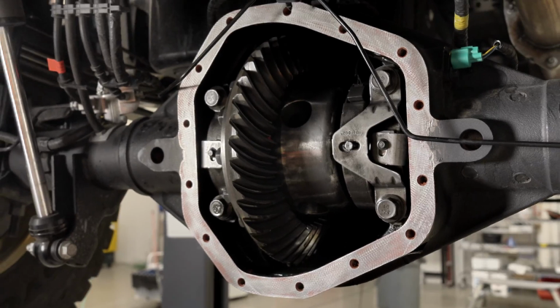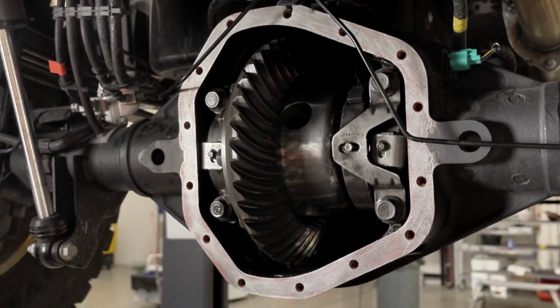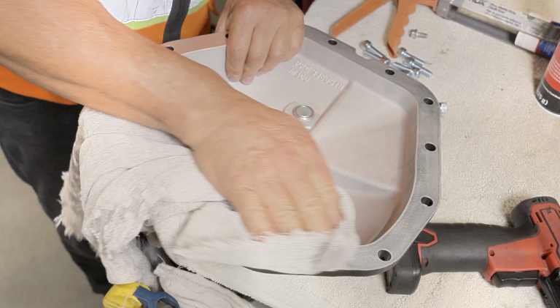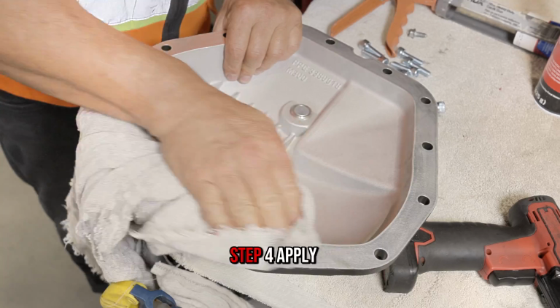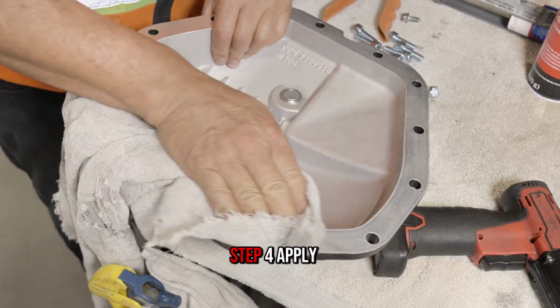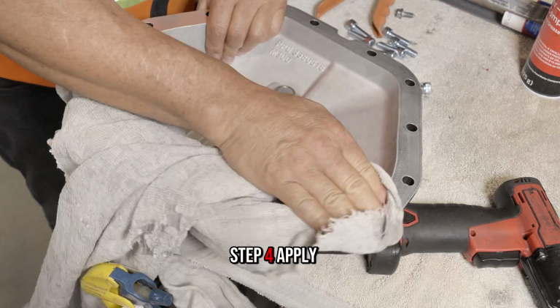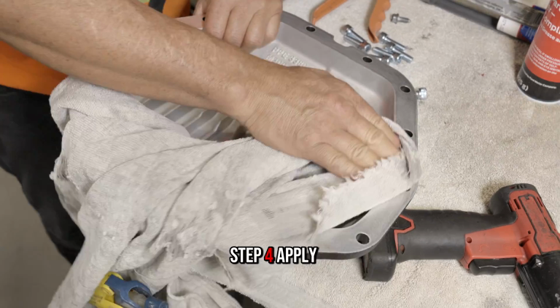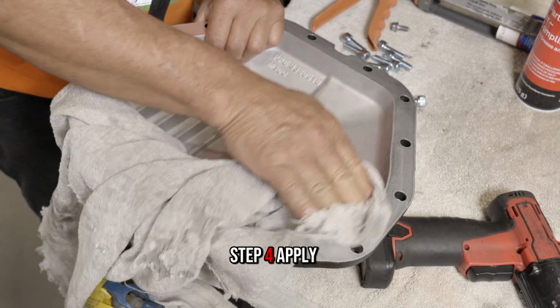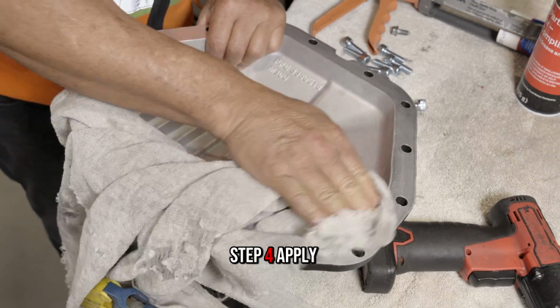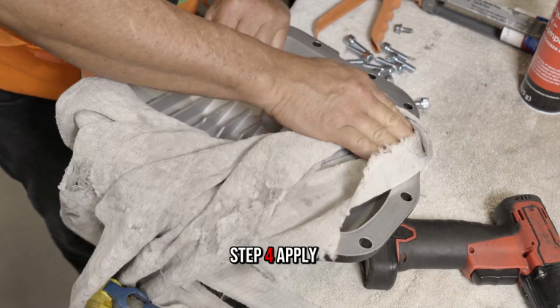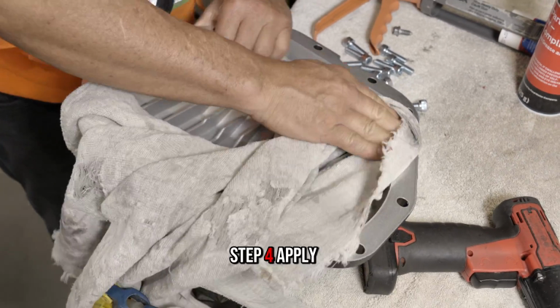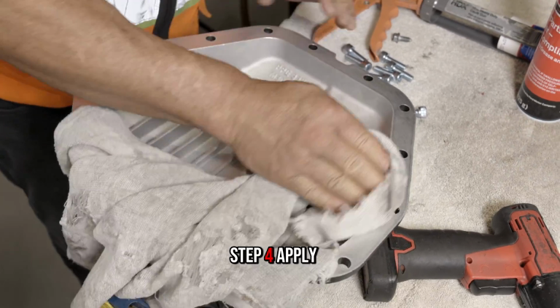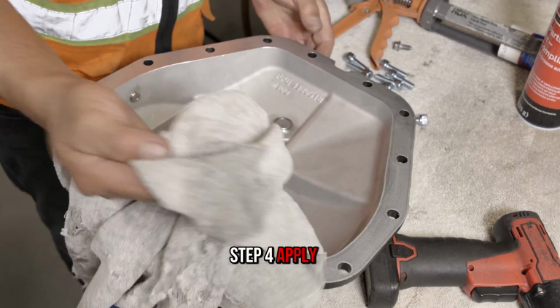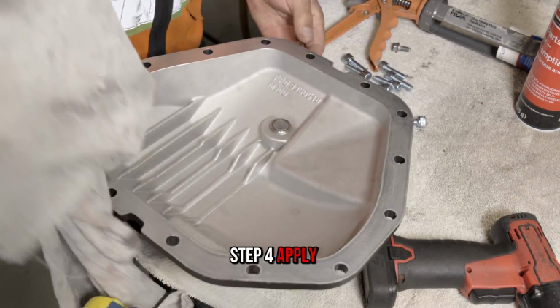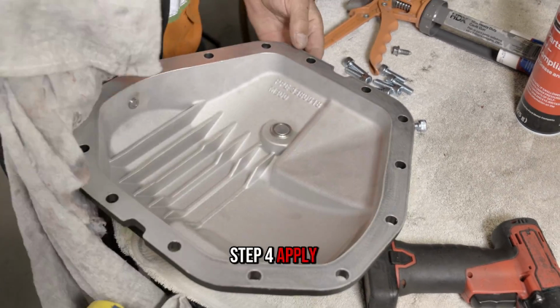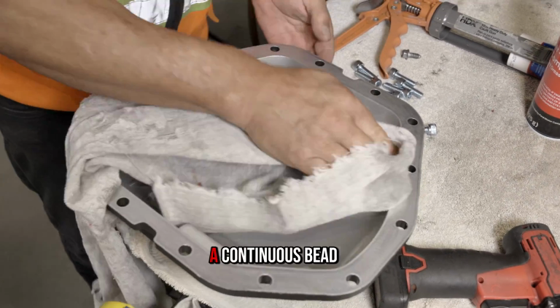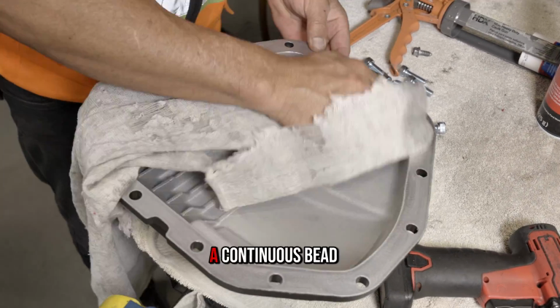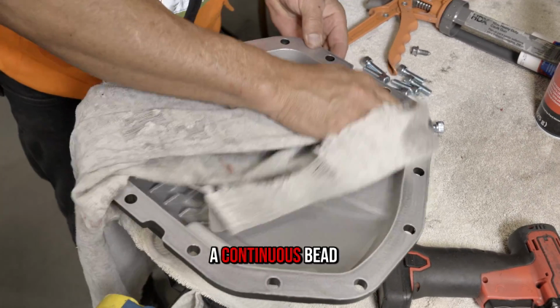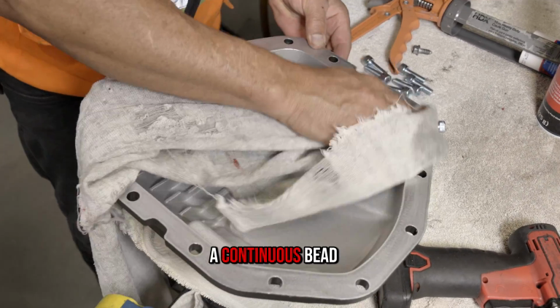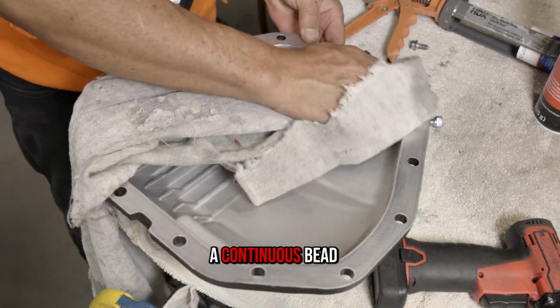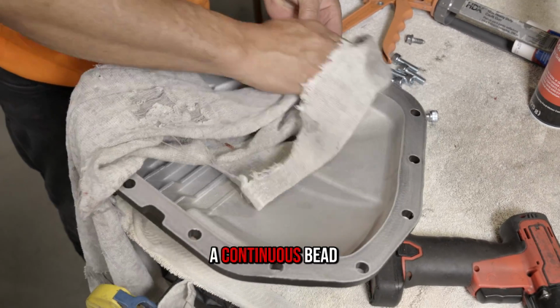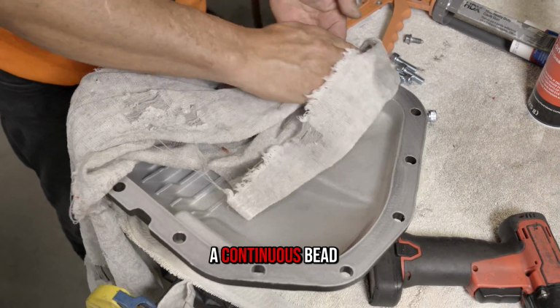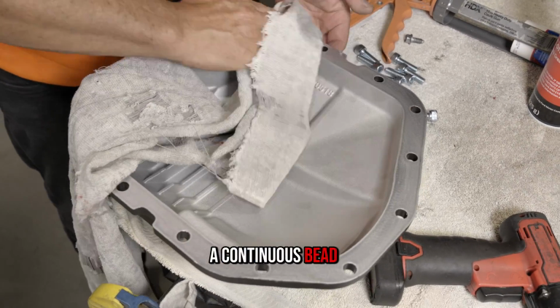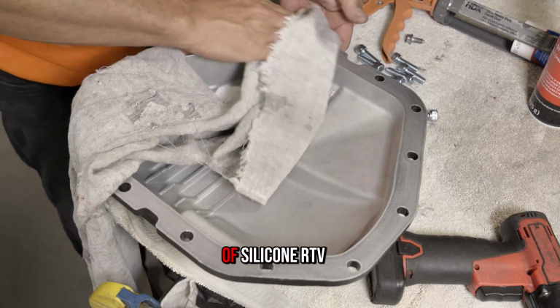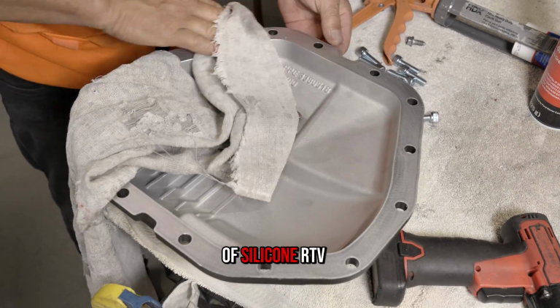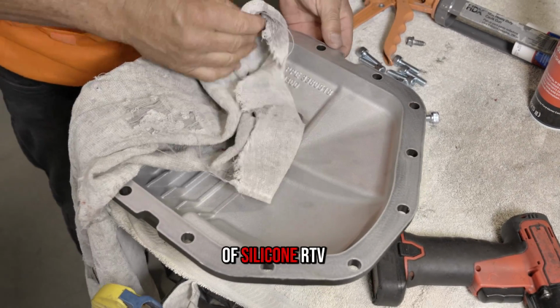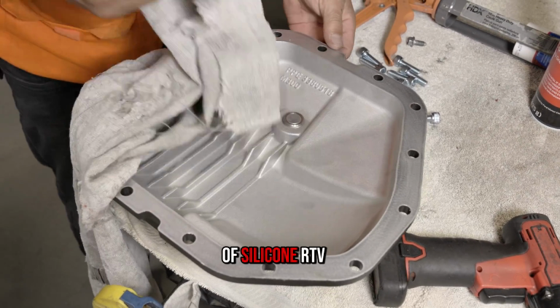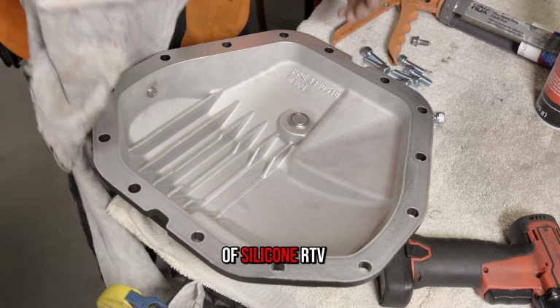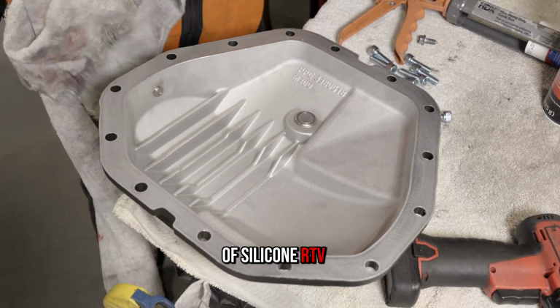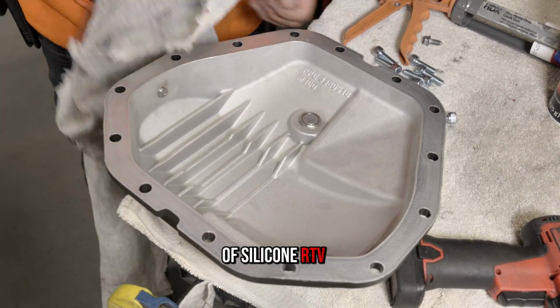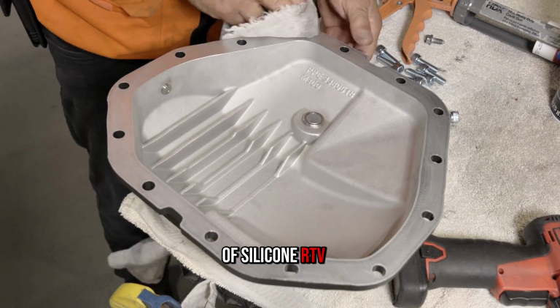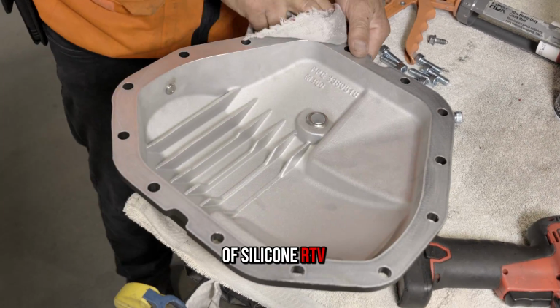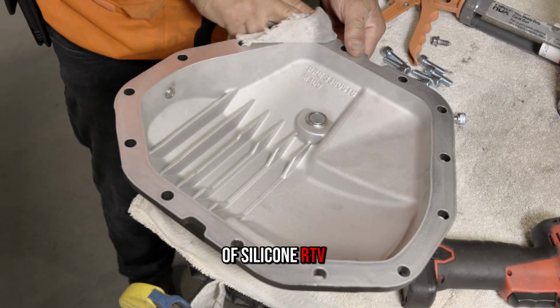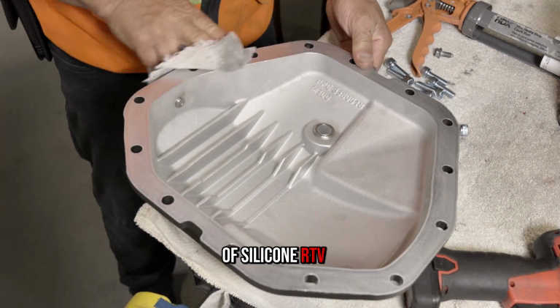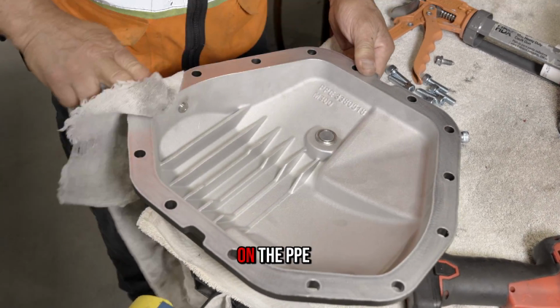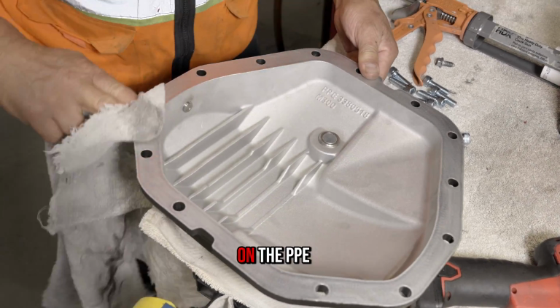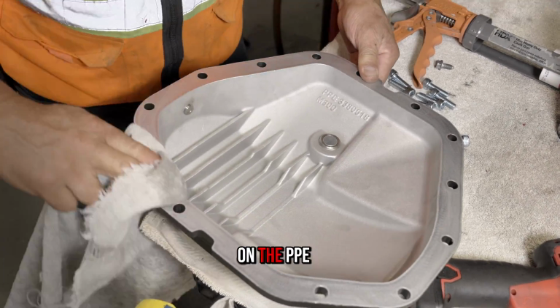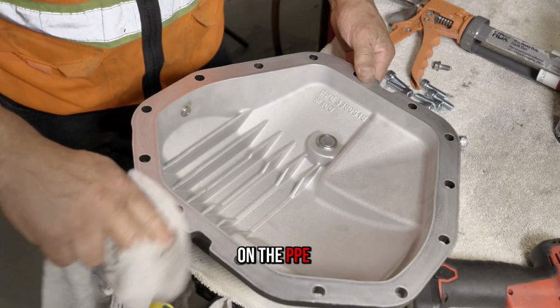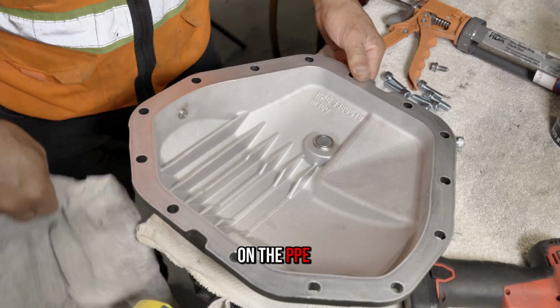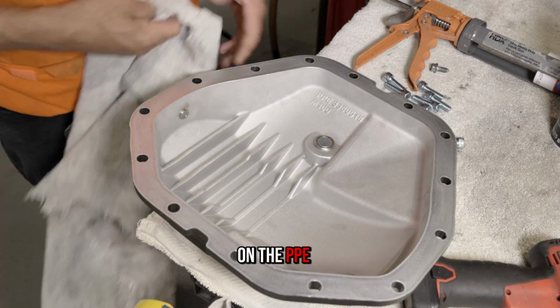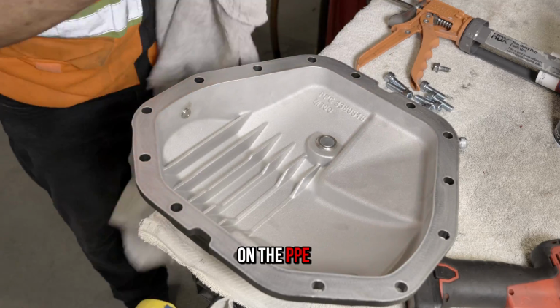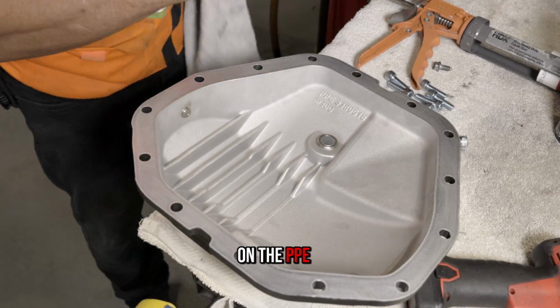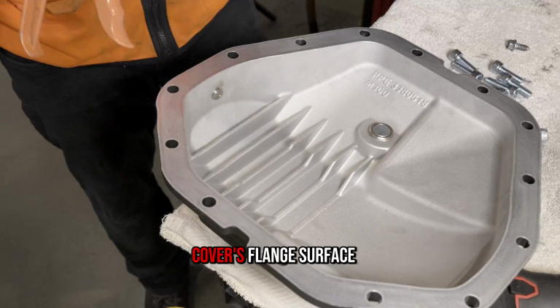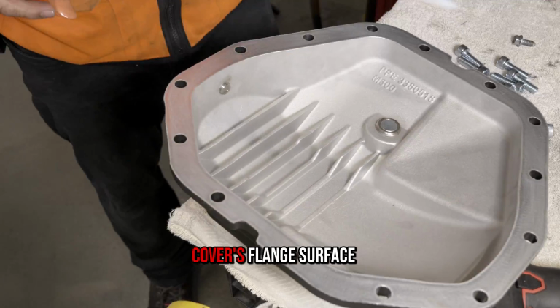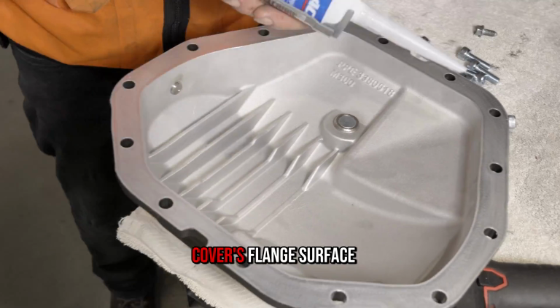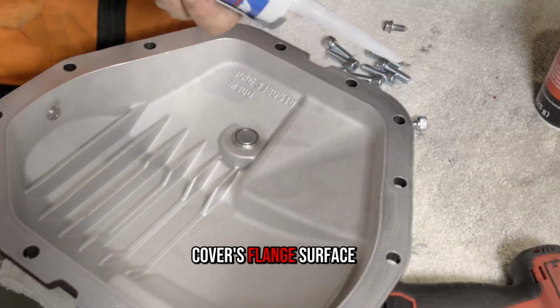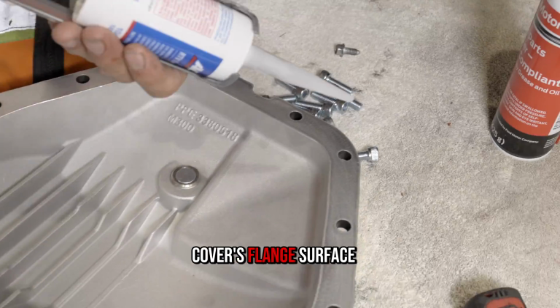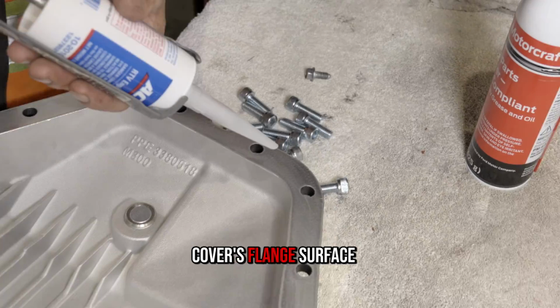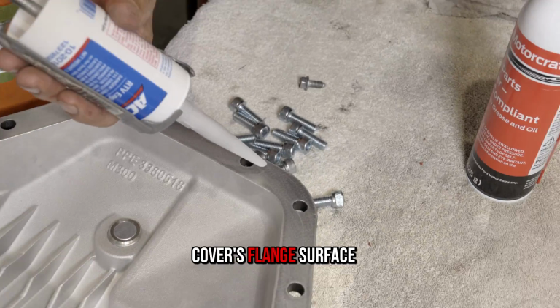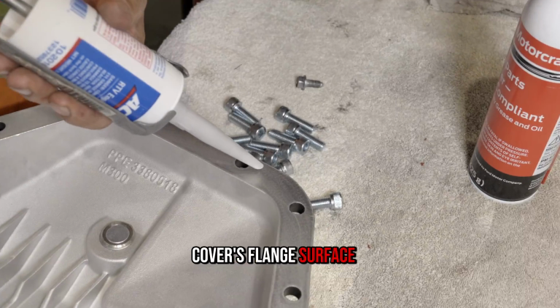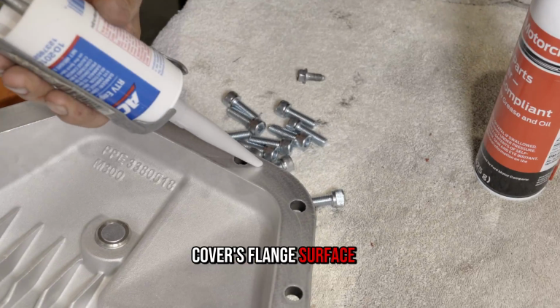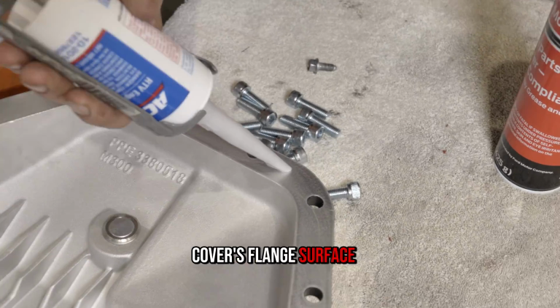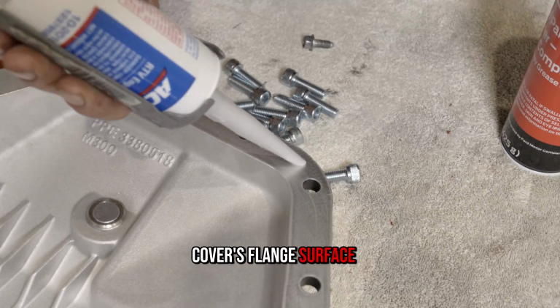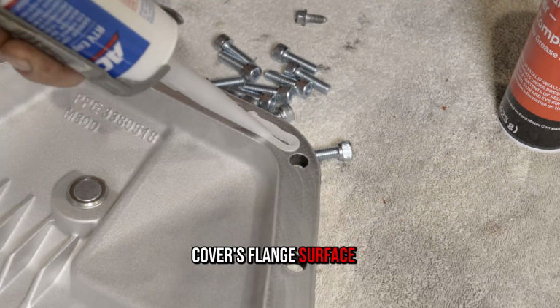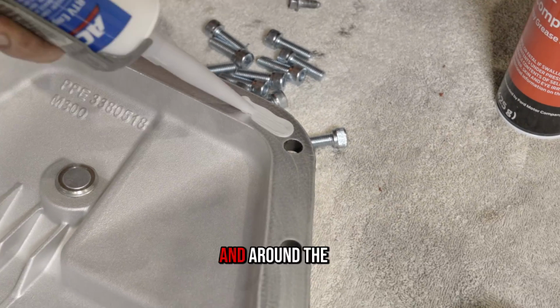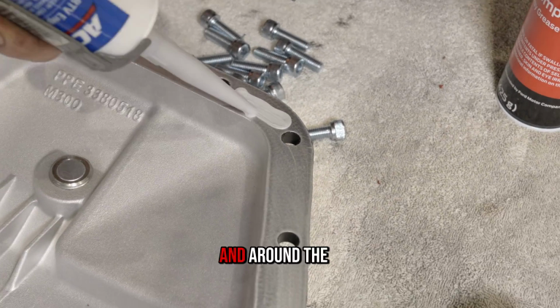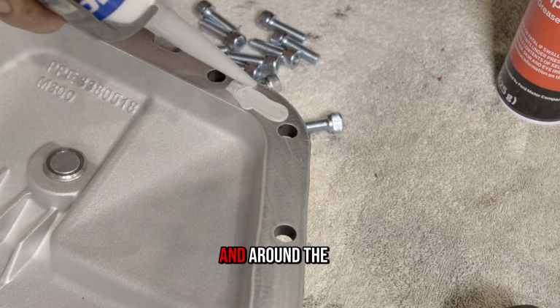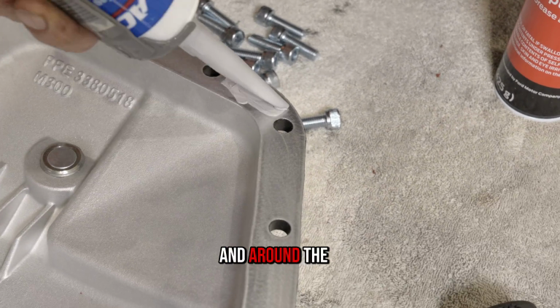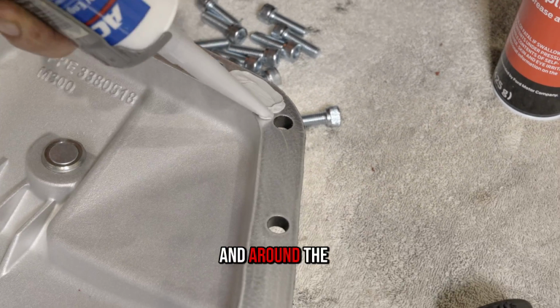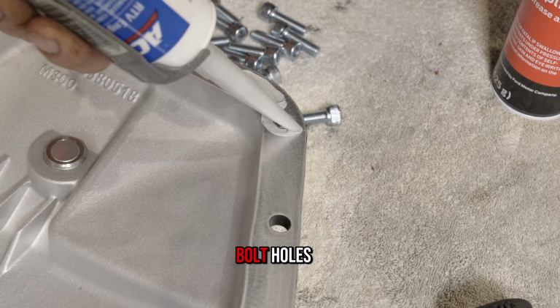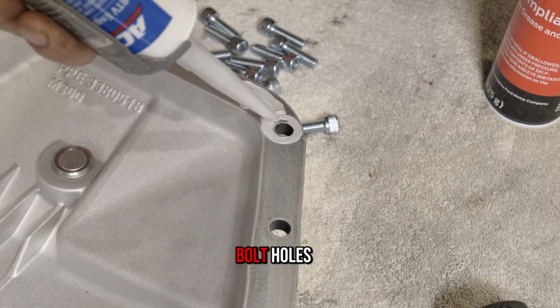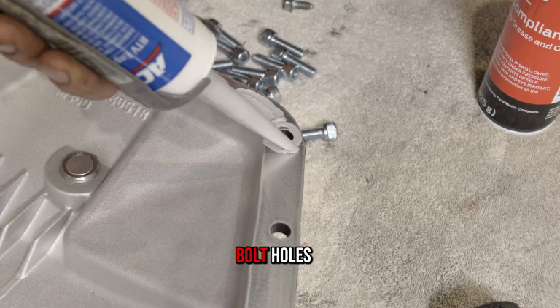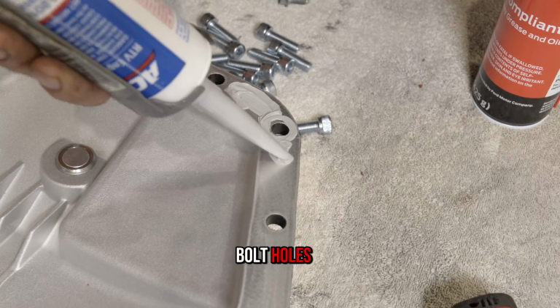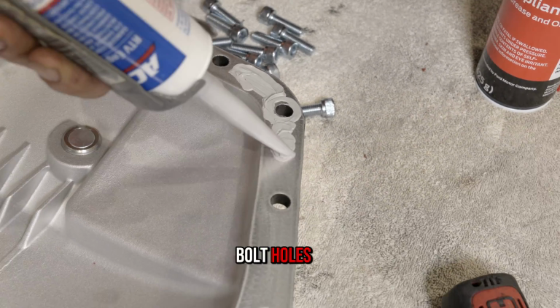Step four: apply a continuous bead of silicone RTV on the PPE cover's flange surface and around the bolt holes.